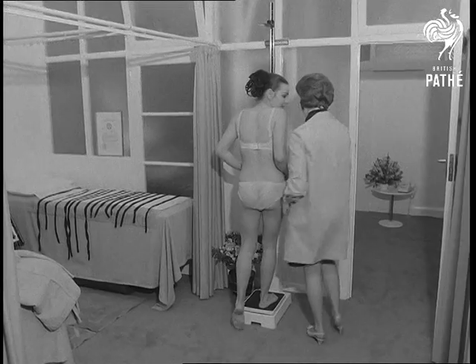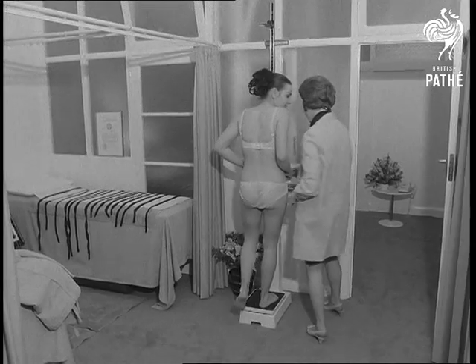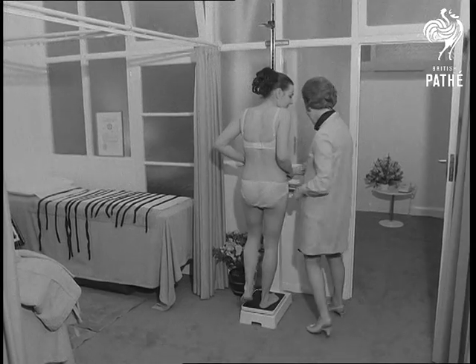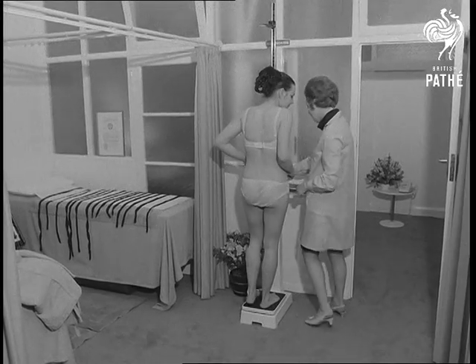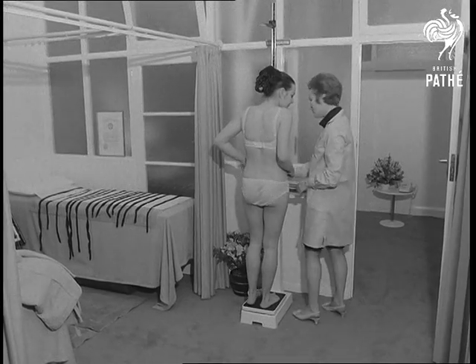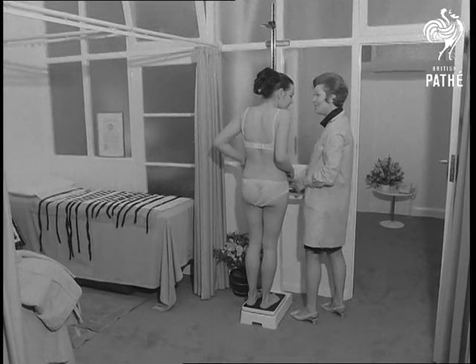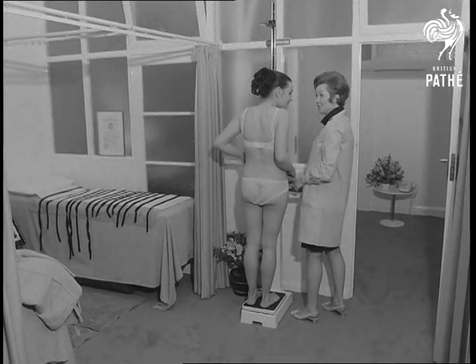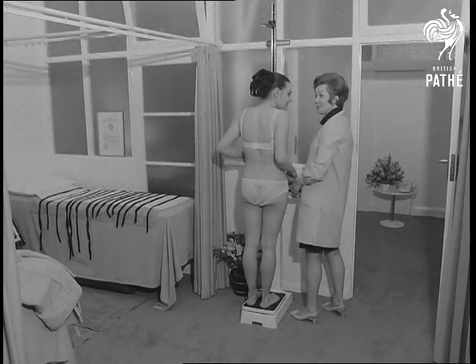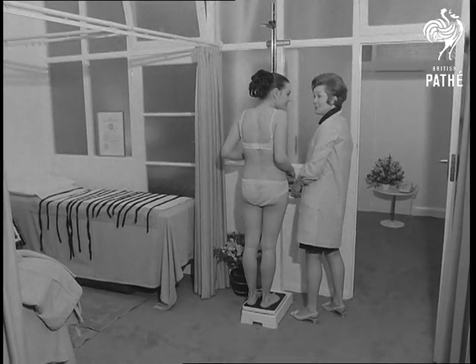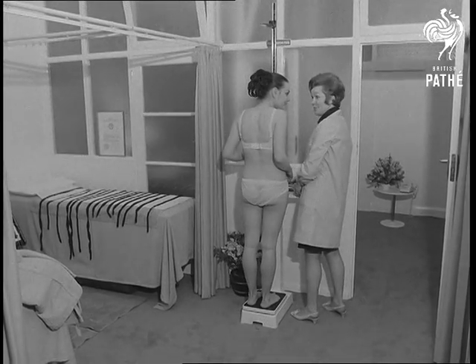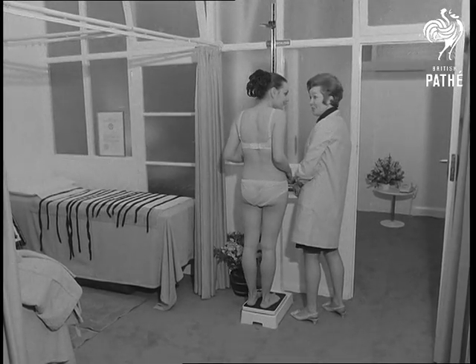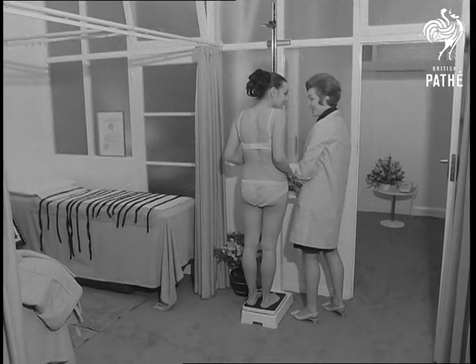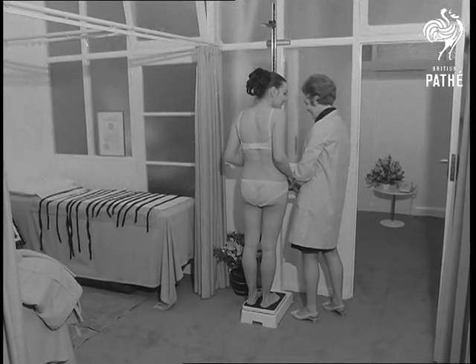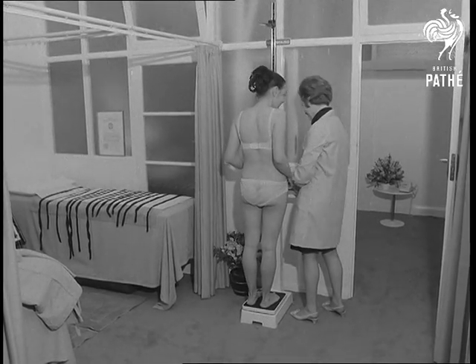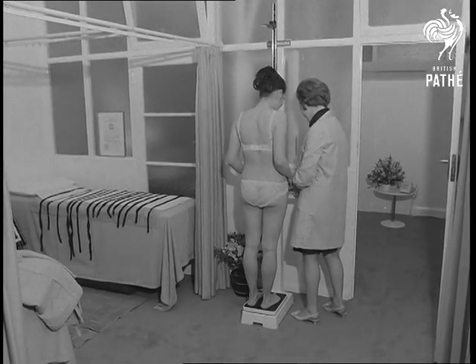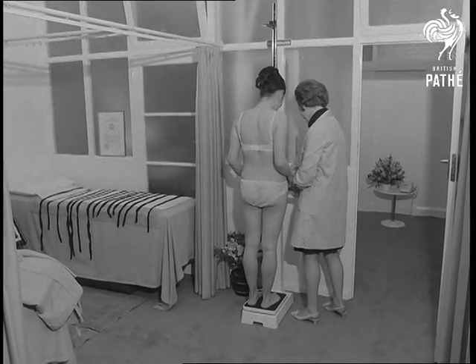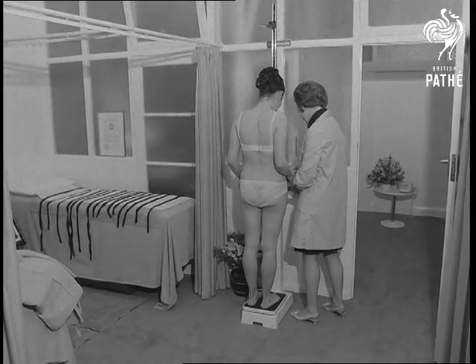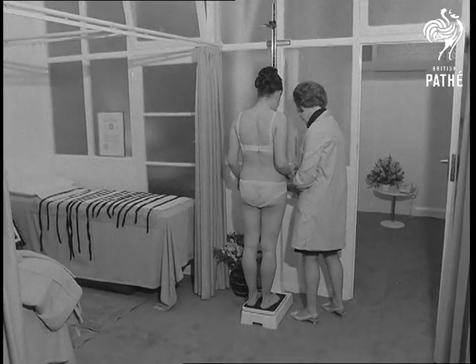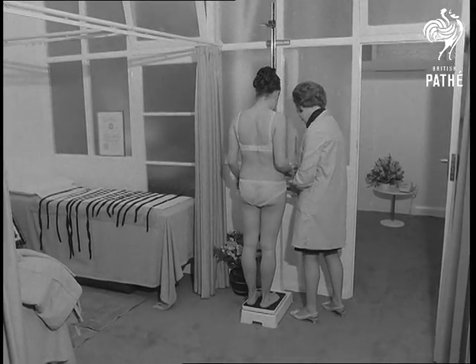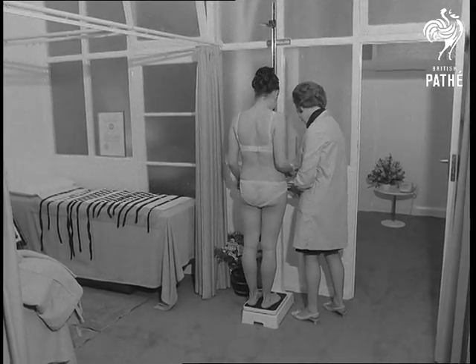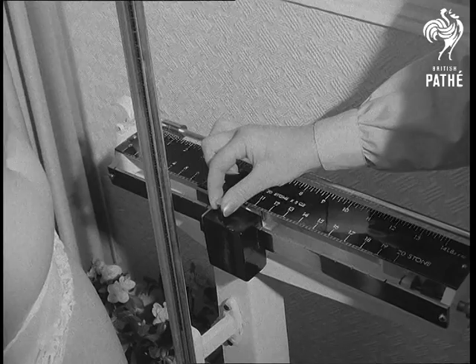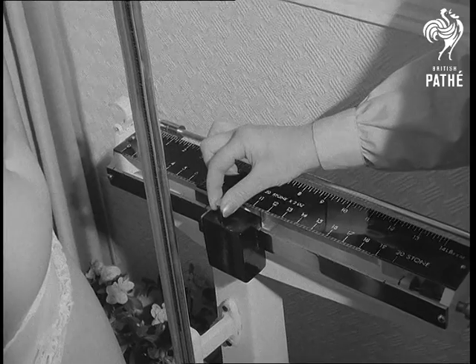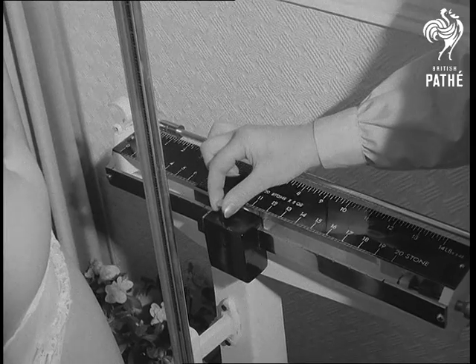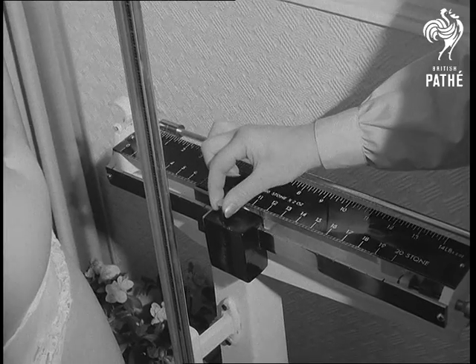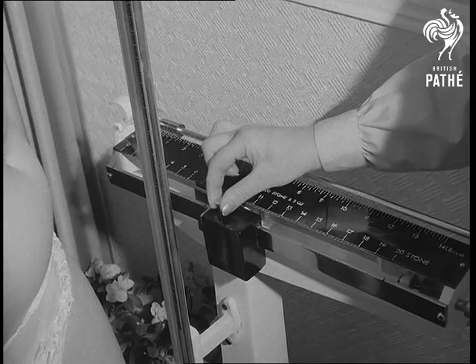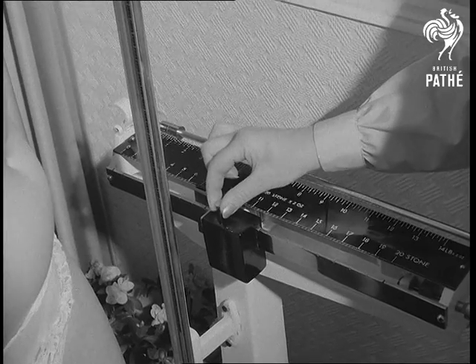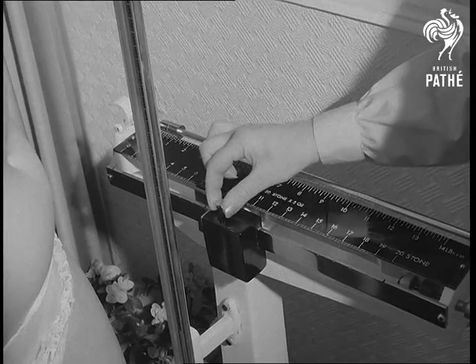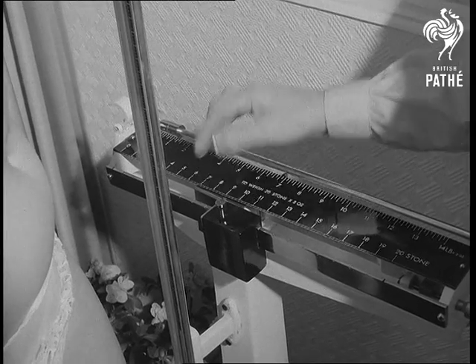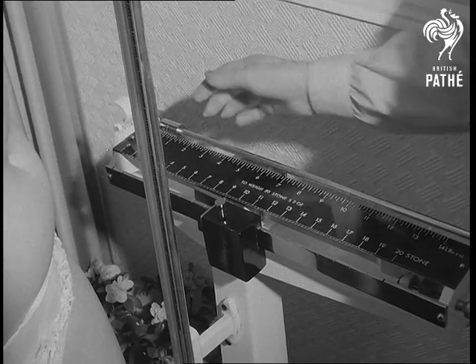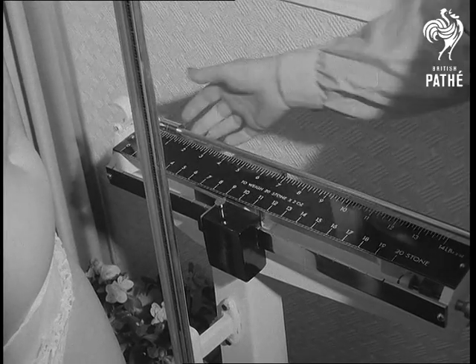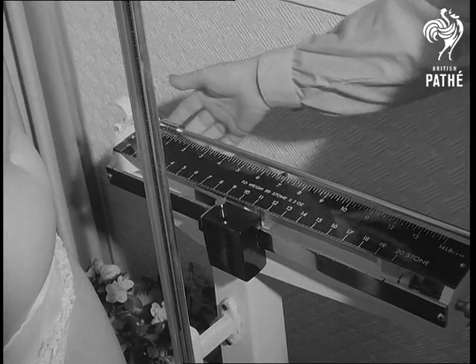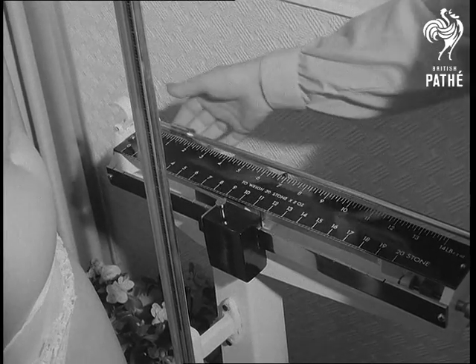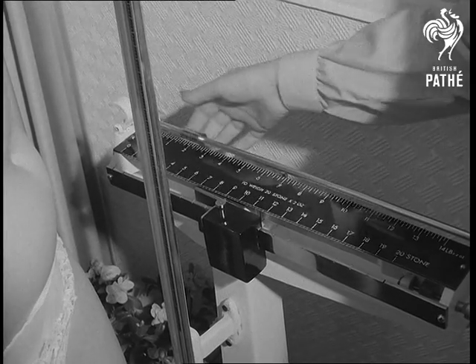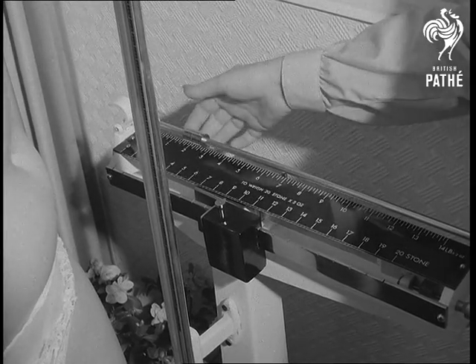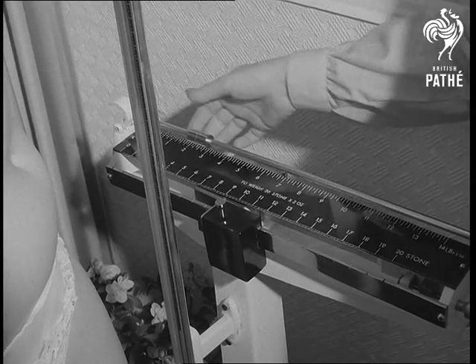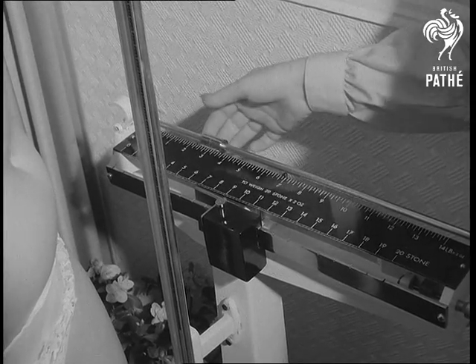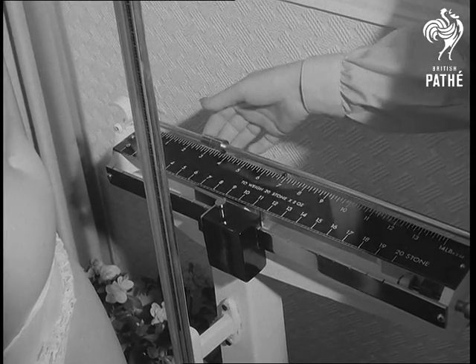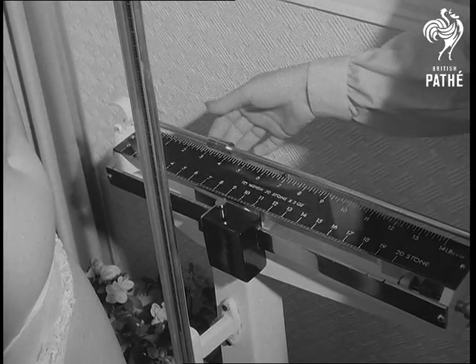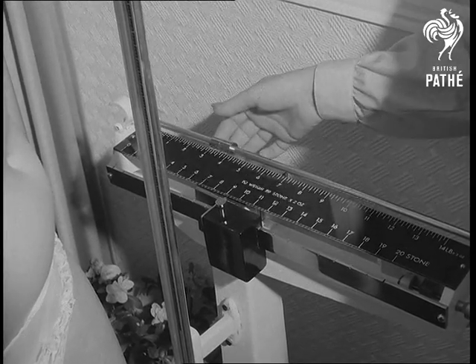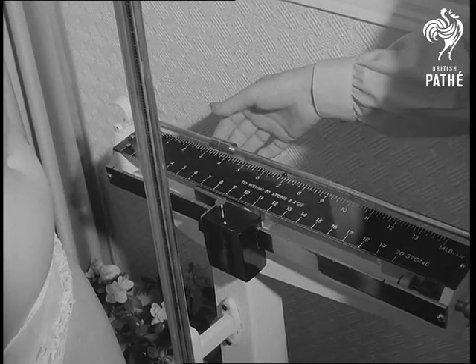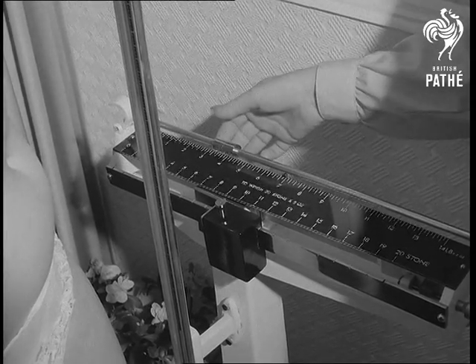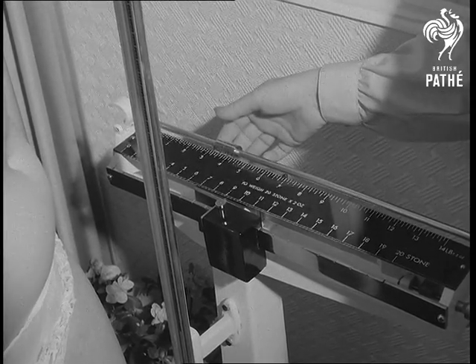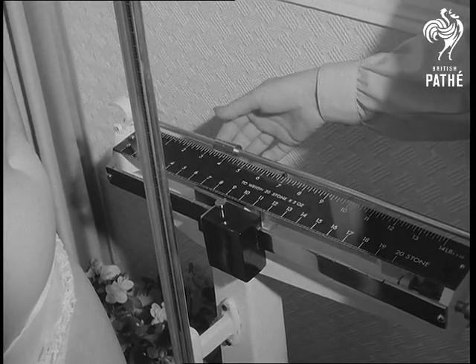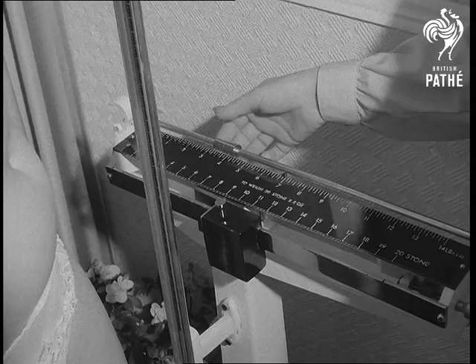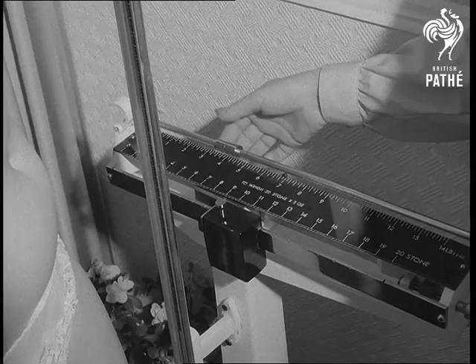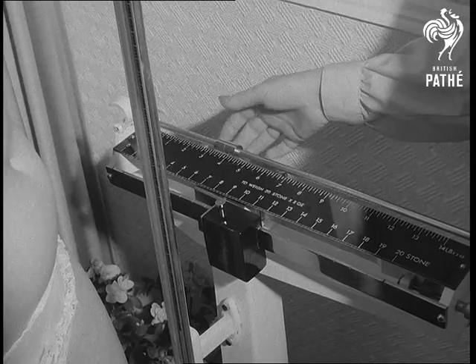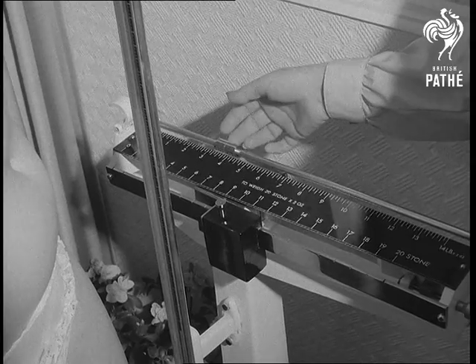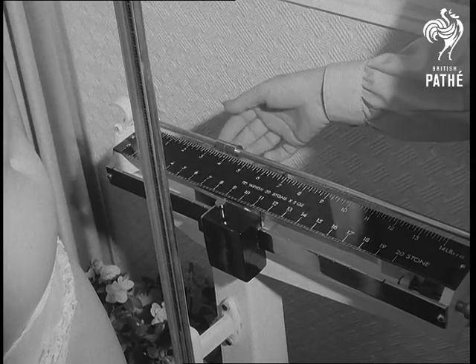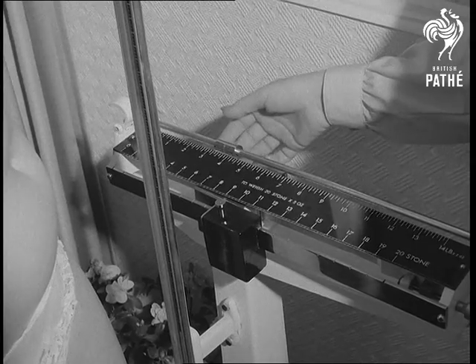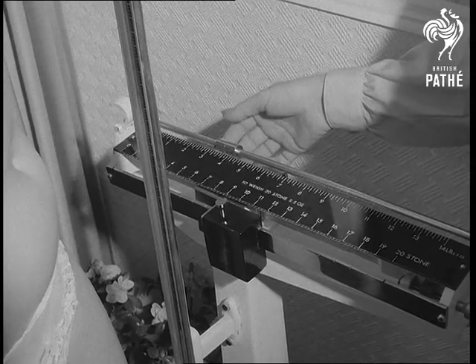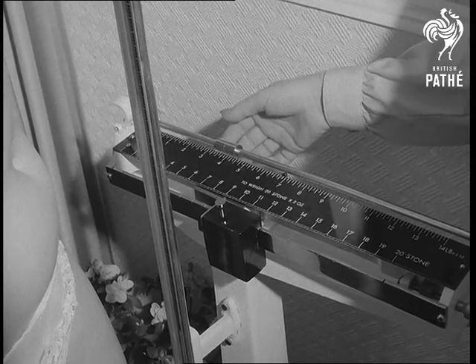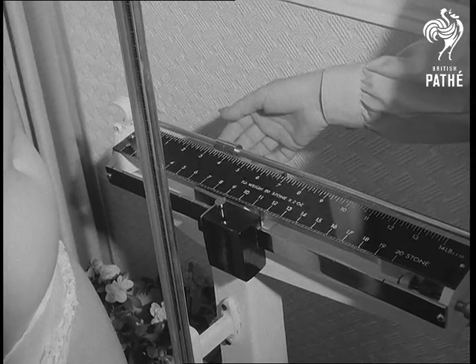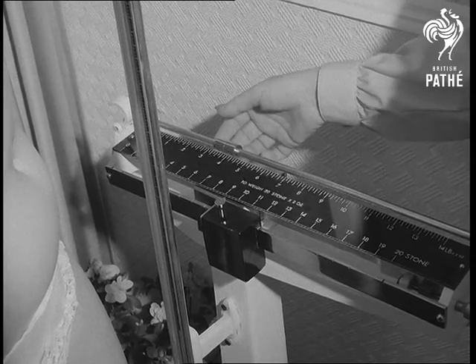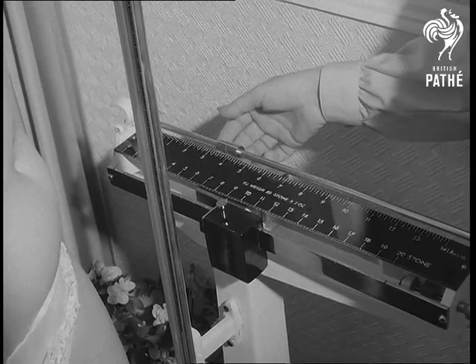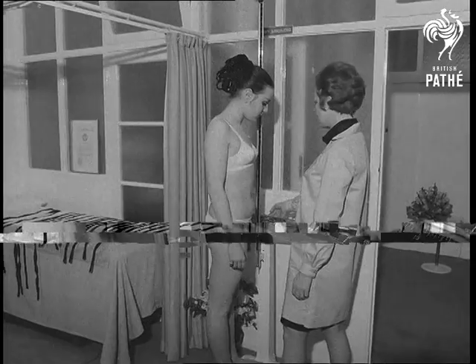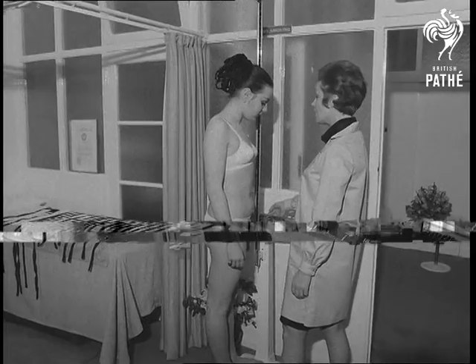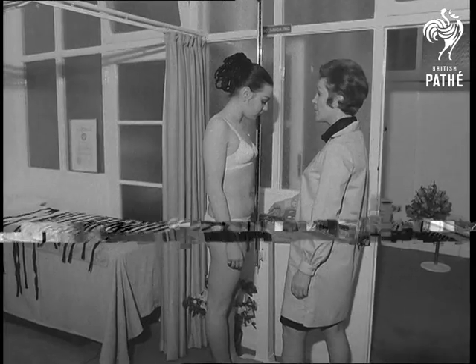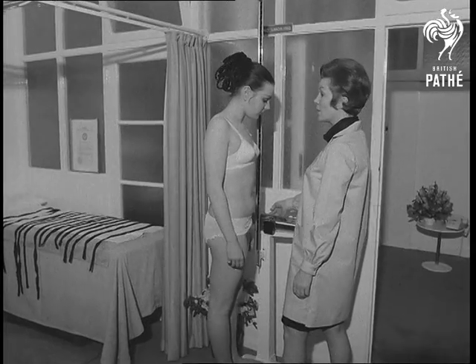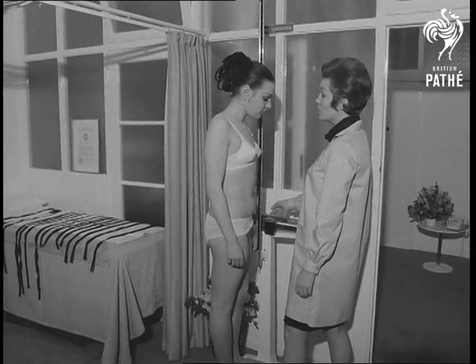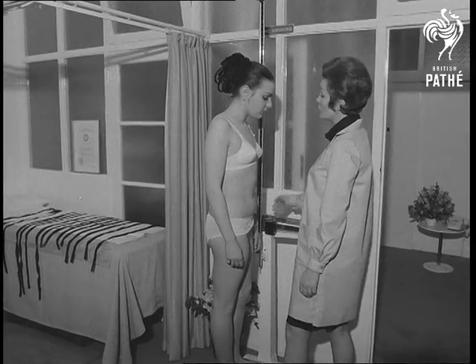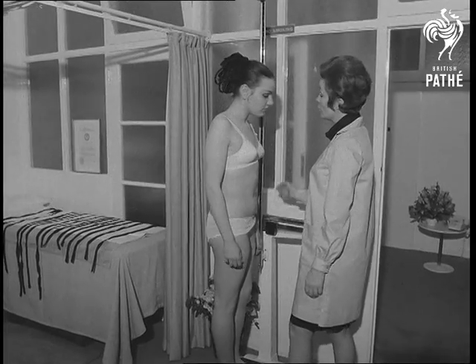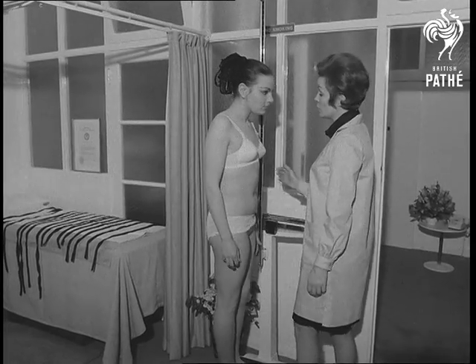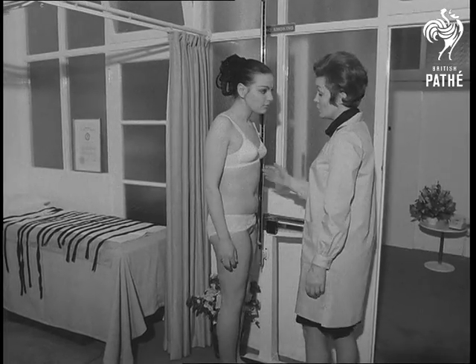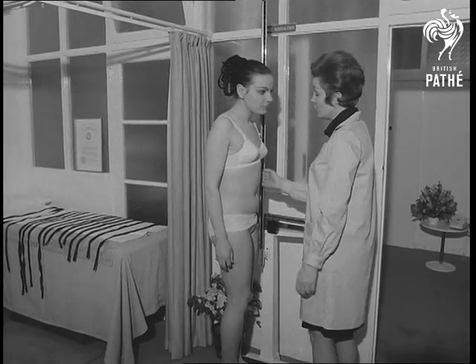Every woman would like to have that lightweight look. Even when some have got it, they're not satisfied. Well, here's a new way to keep up the fight against fat.